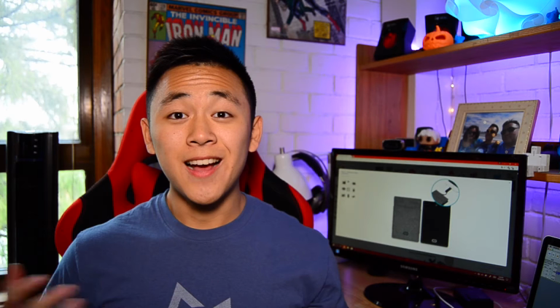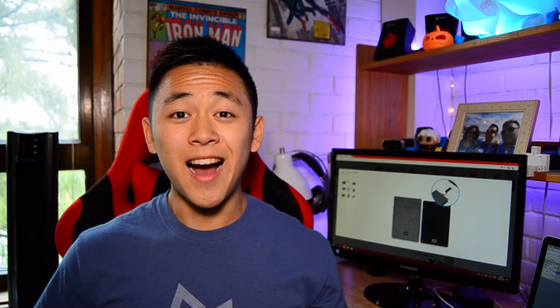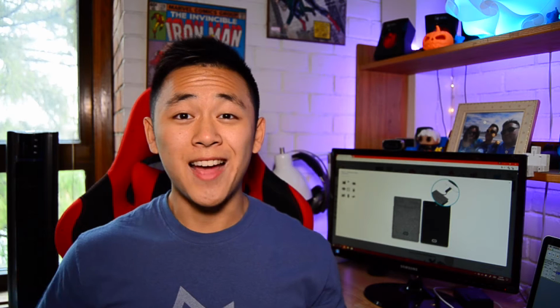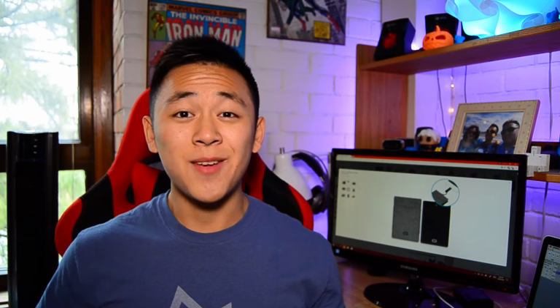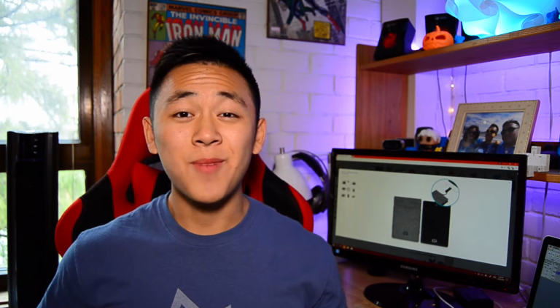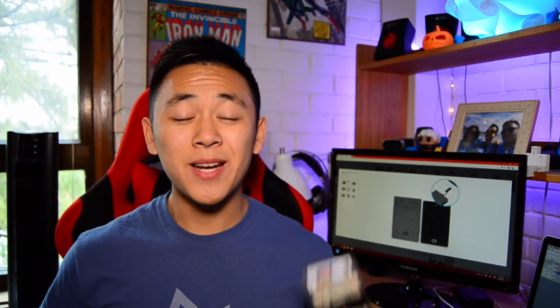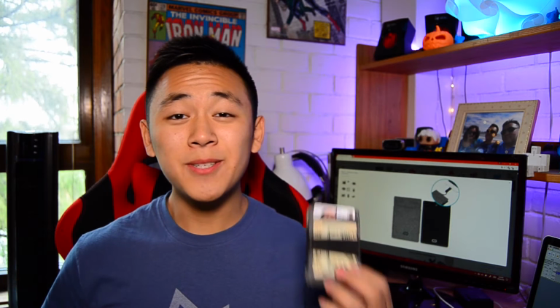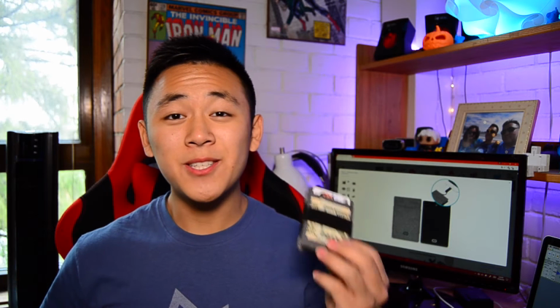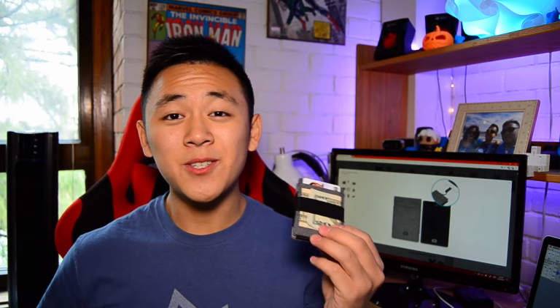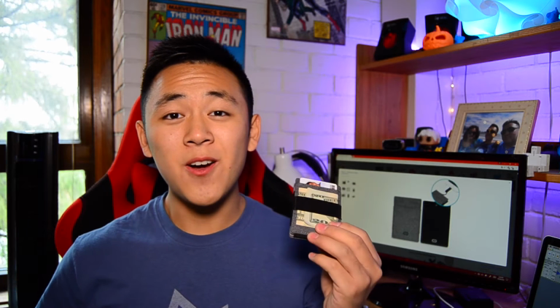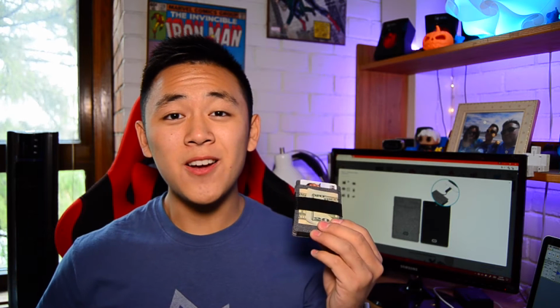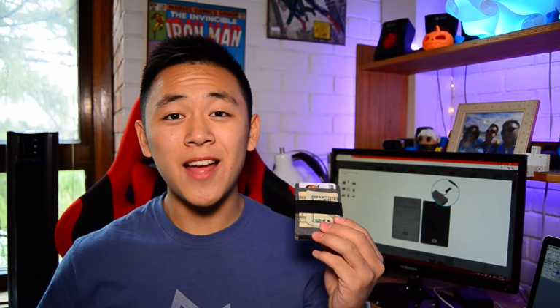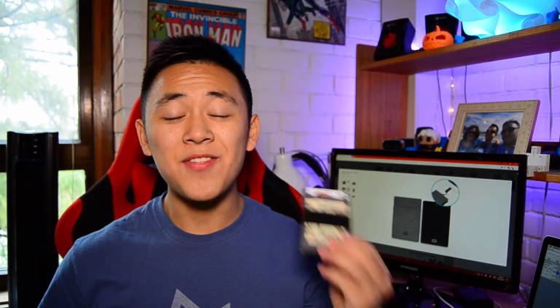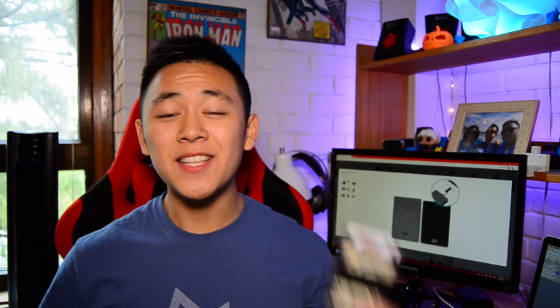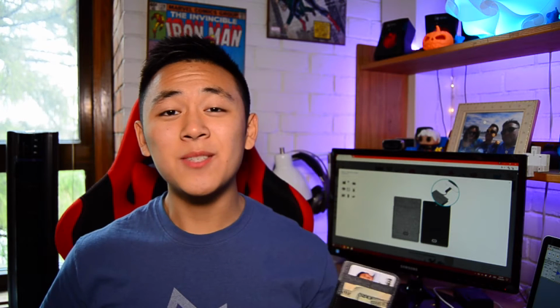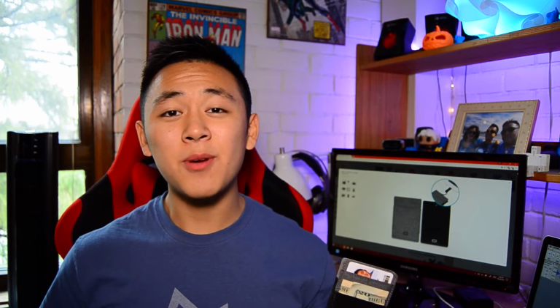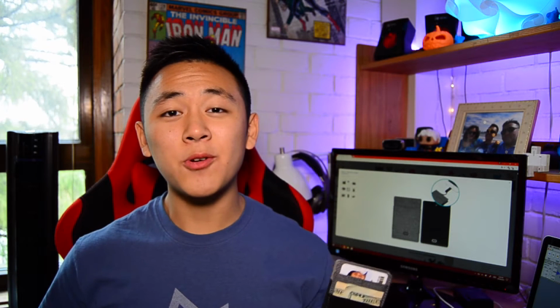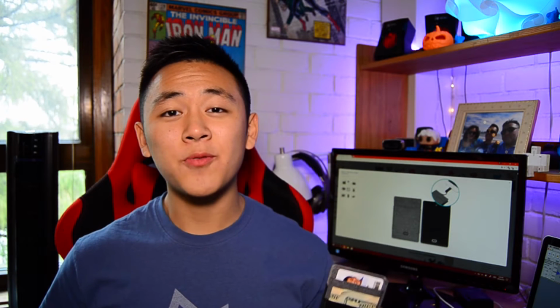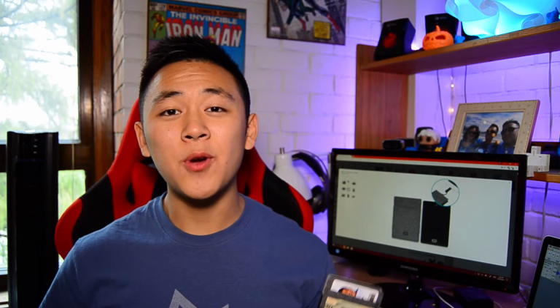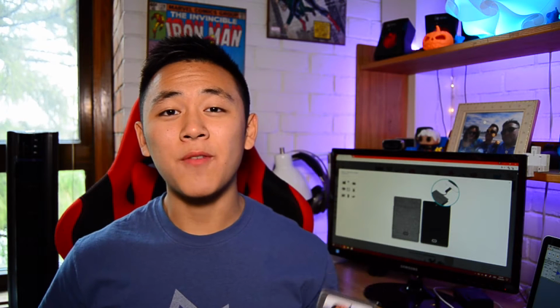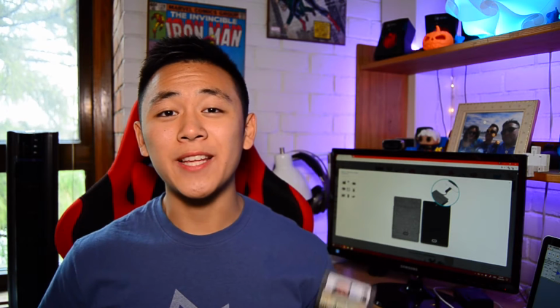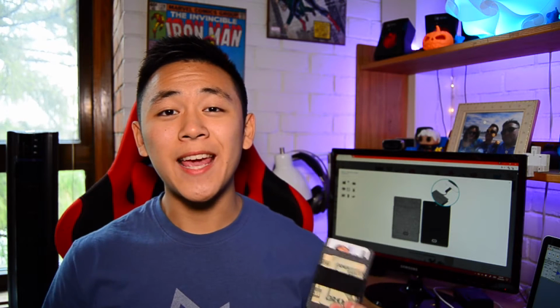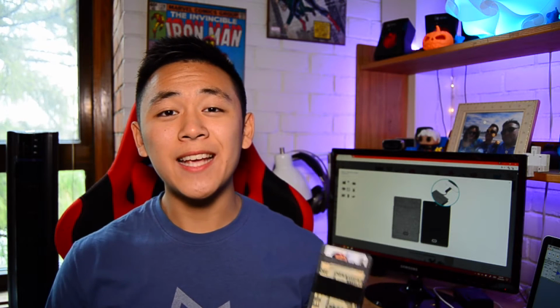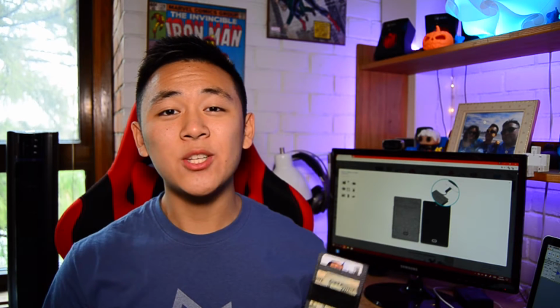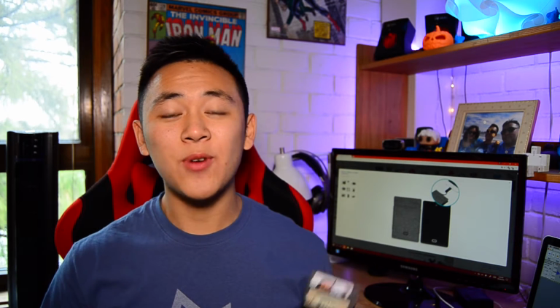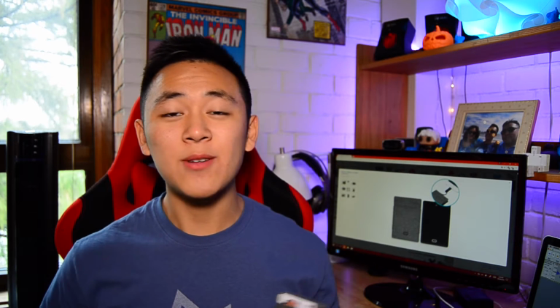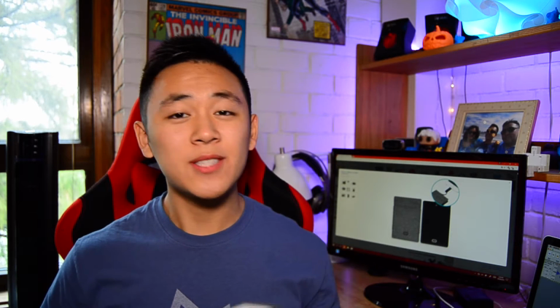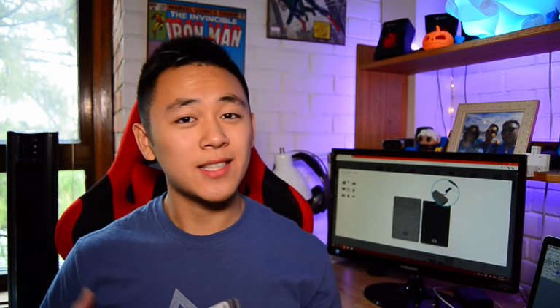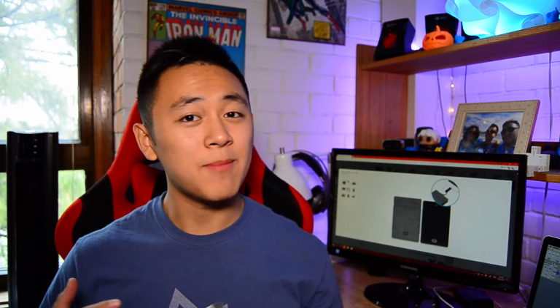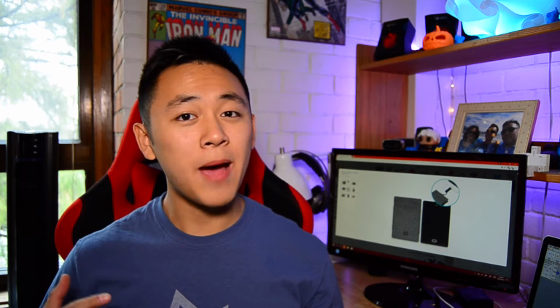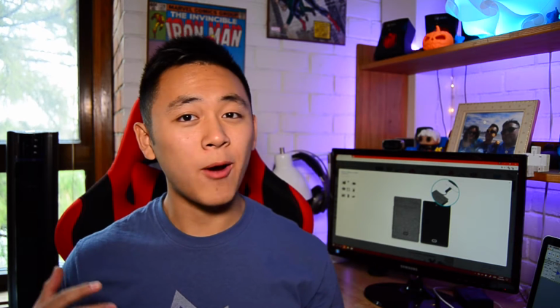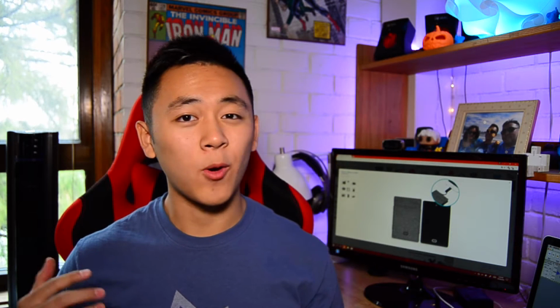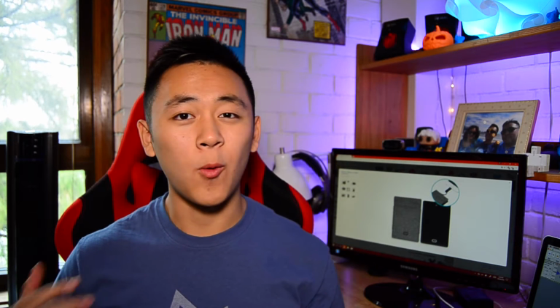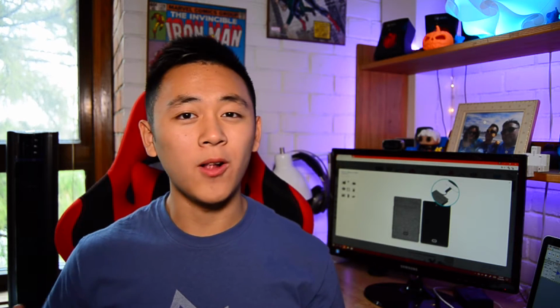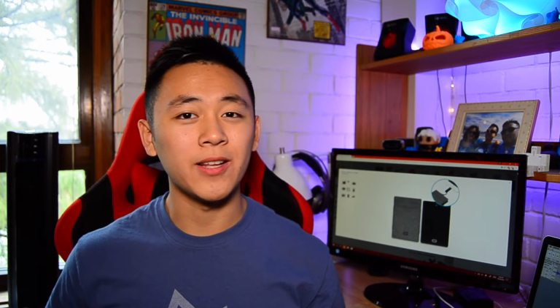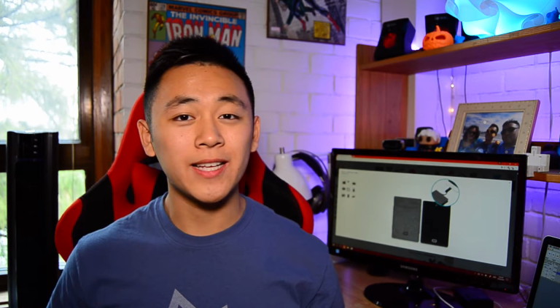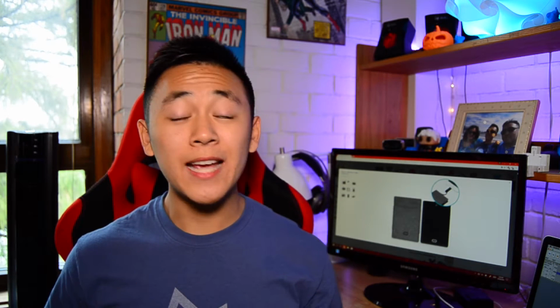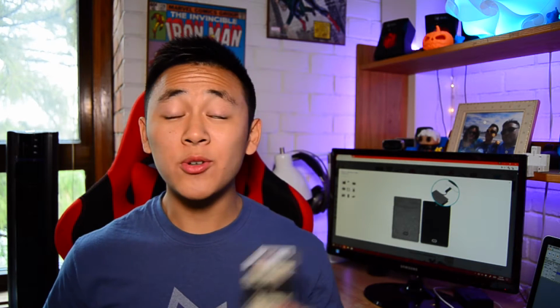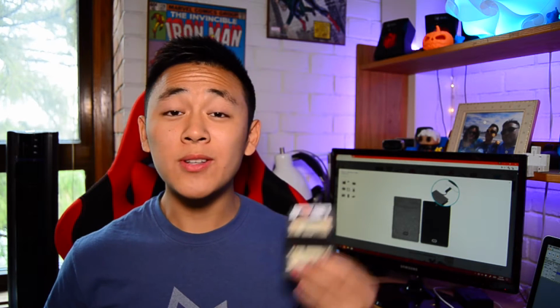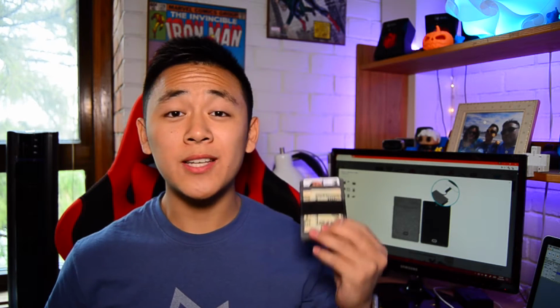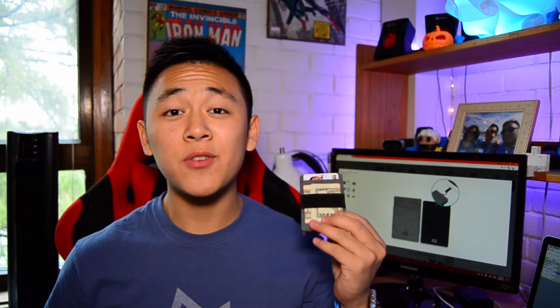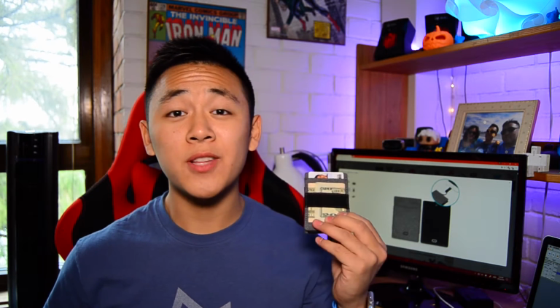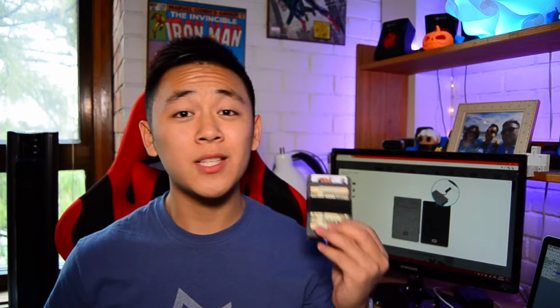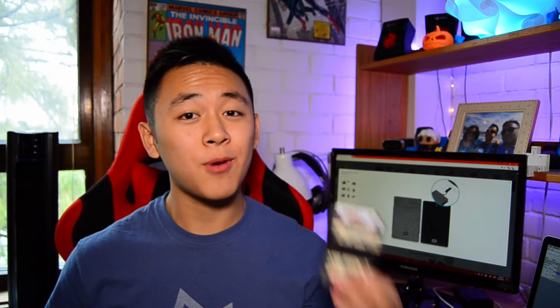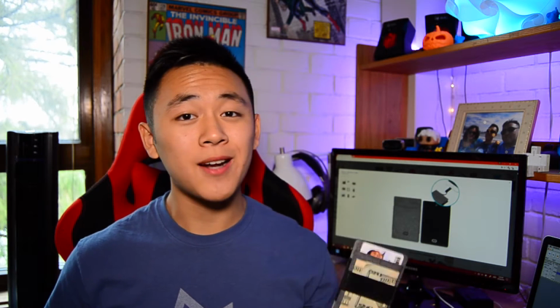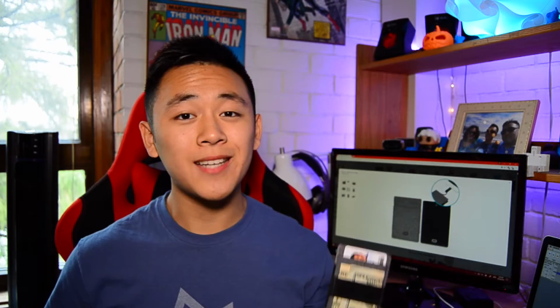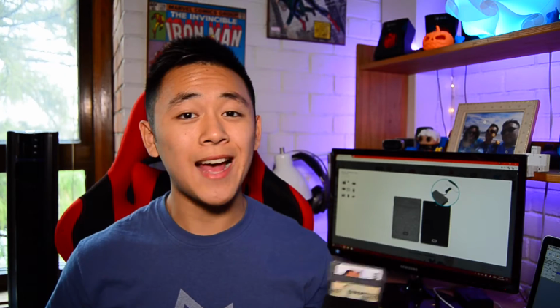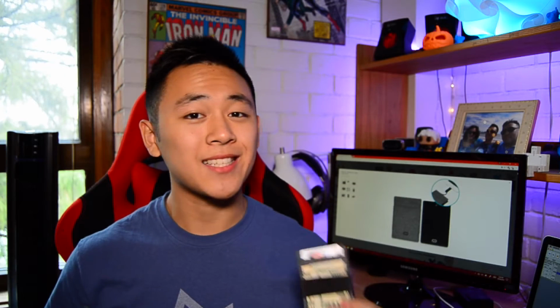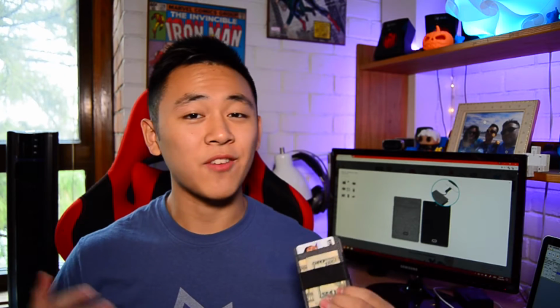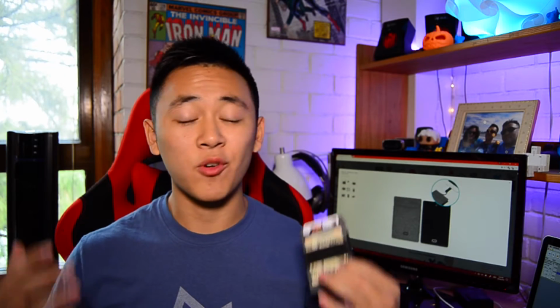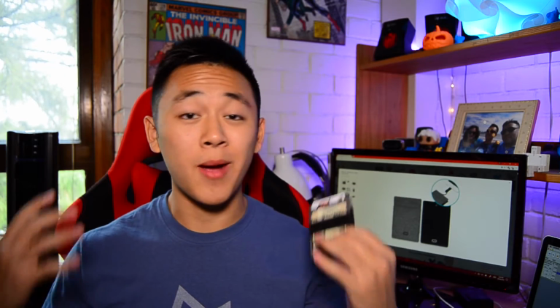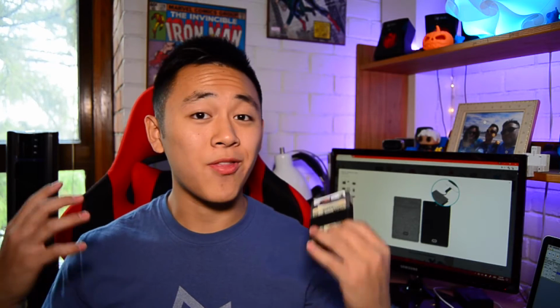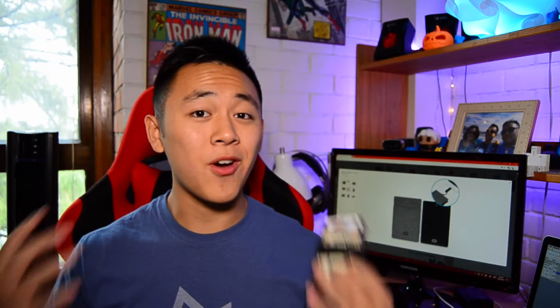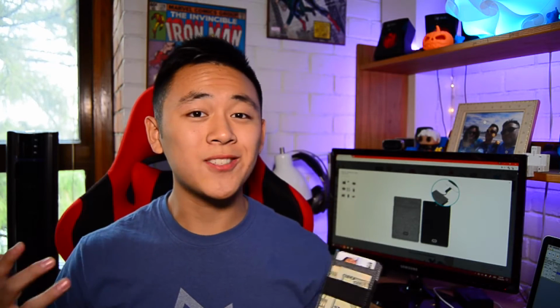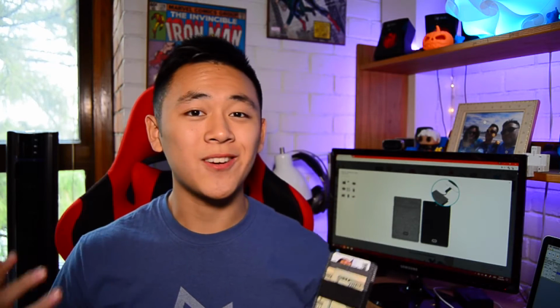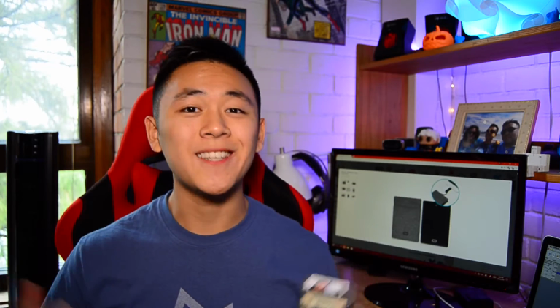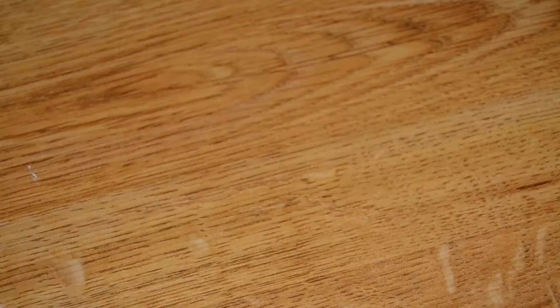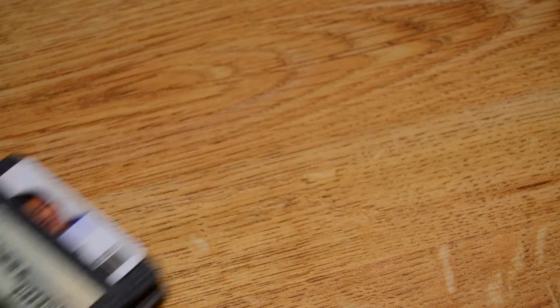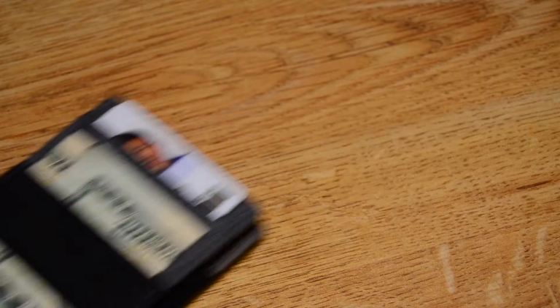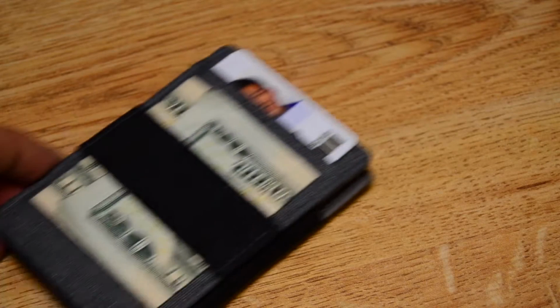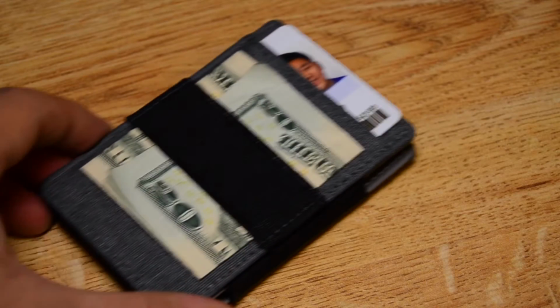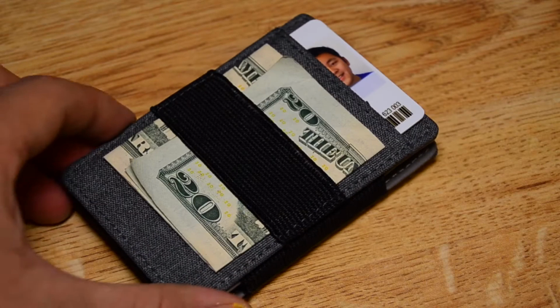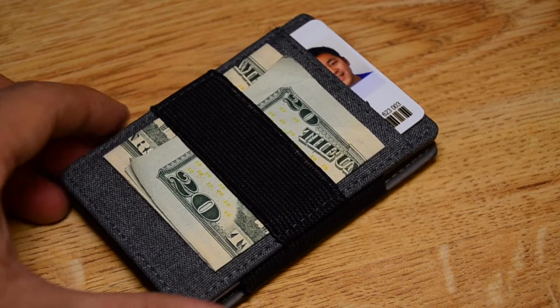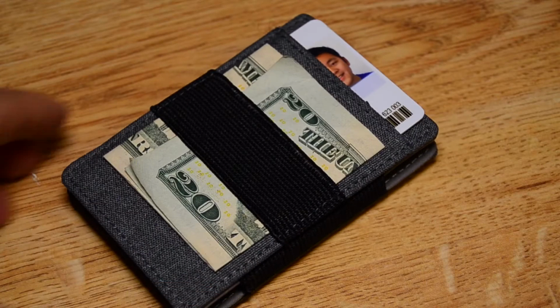Hi, my name is Dylan Hong and this is my review of the Case Crown Slim Power Wallet. Case Crown sent over this product asking for my thoughts on it, so let's take a look.